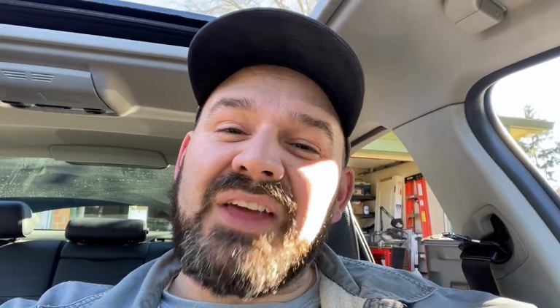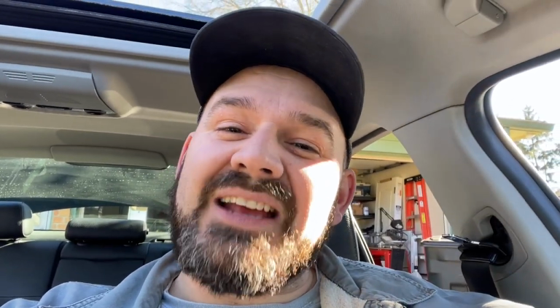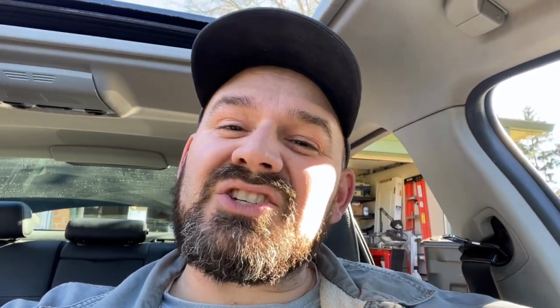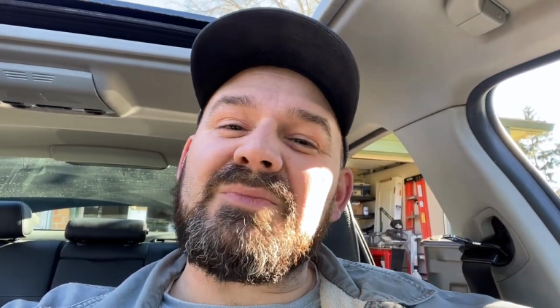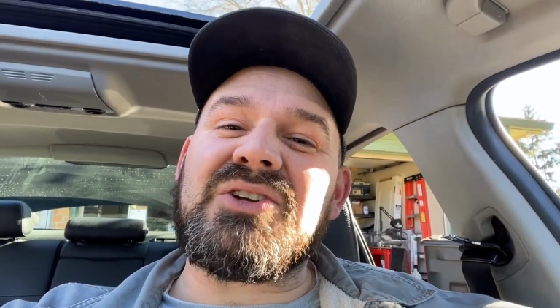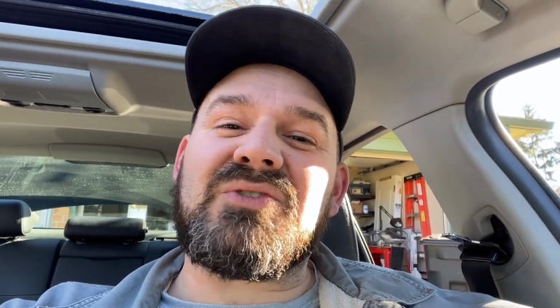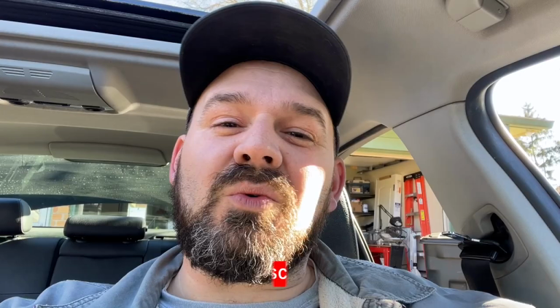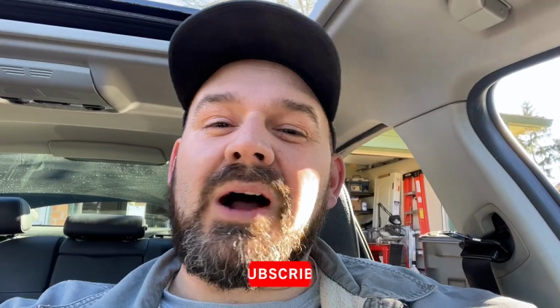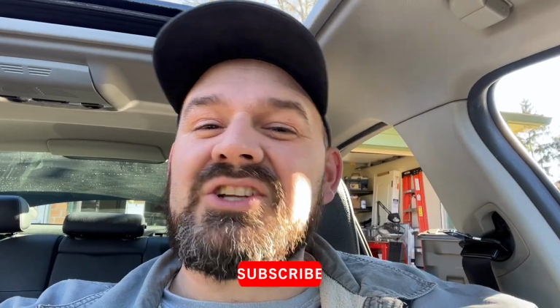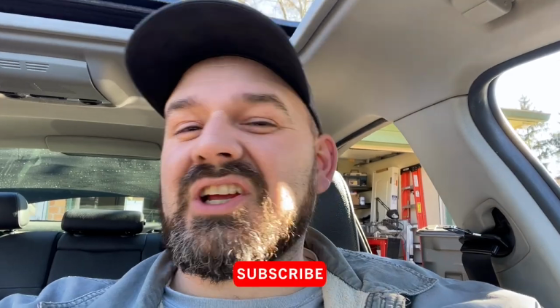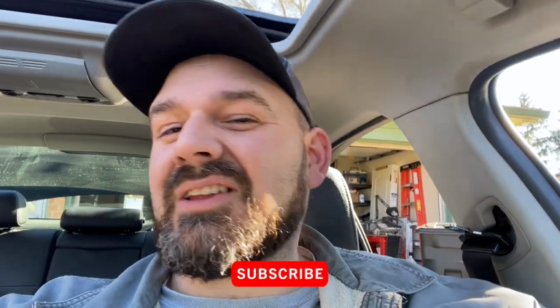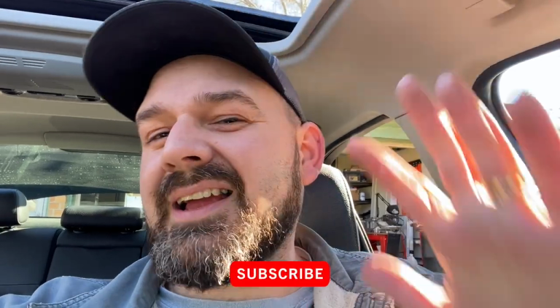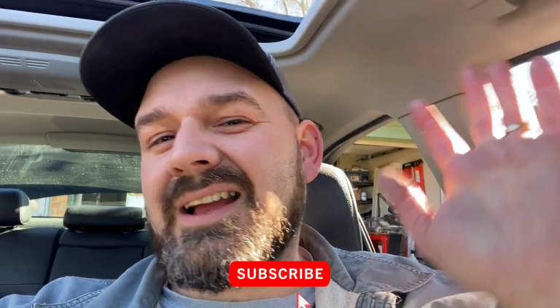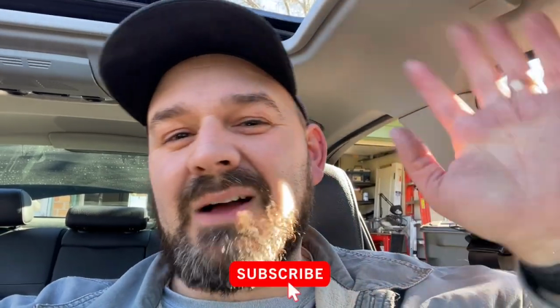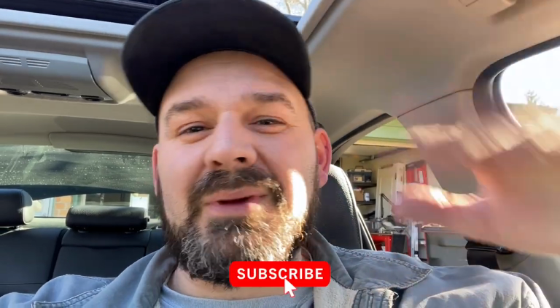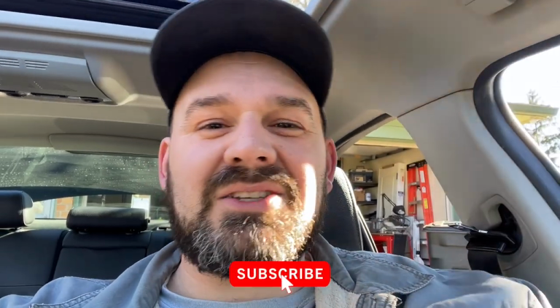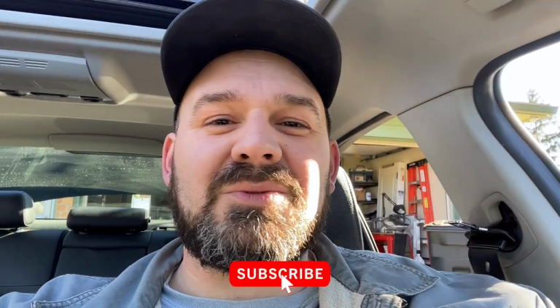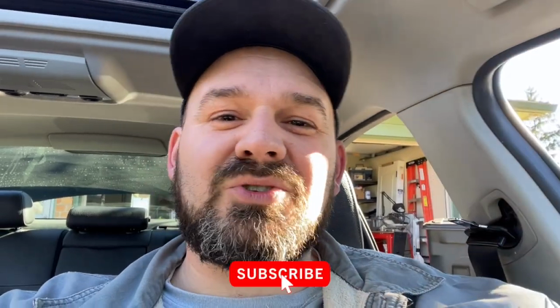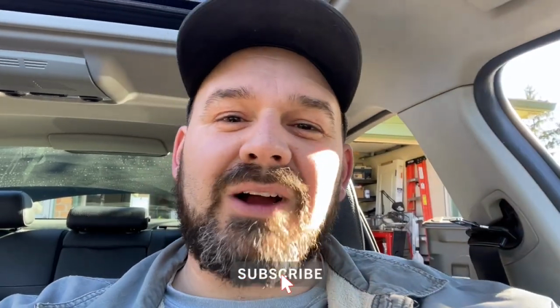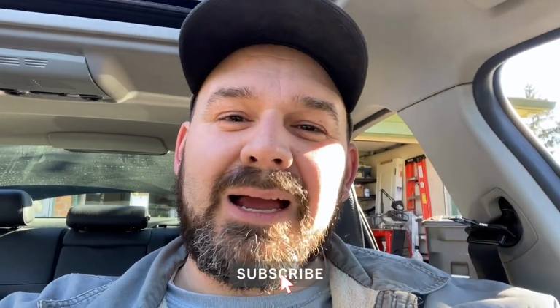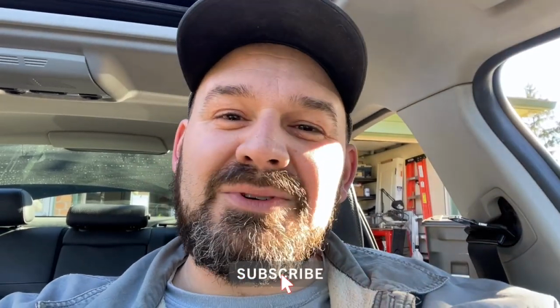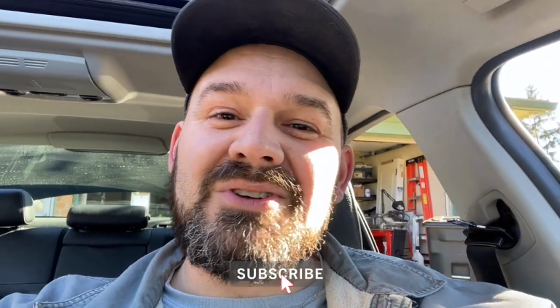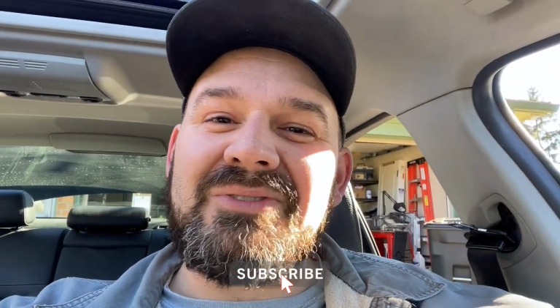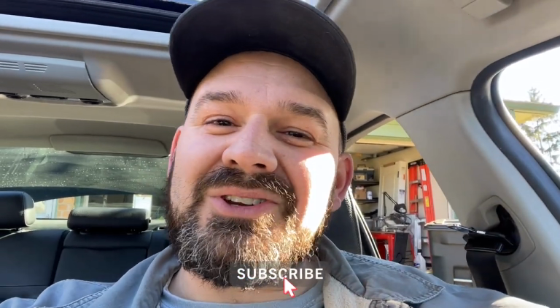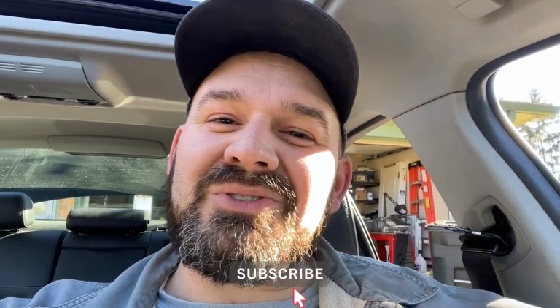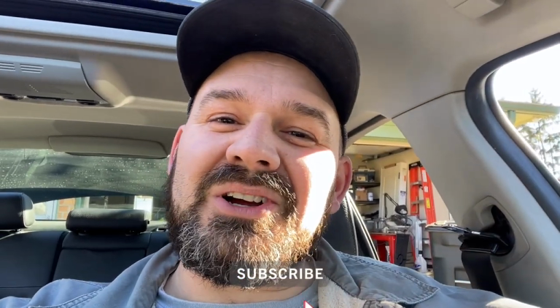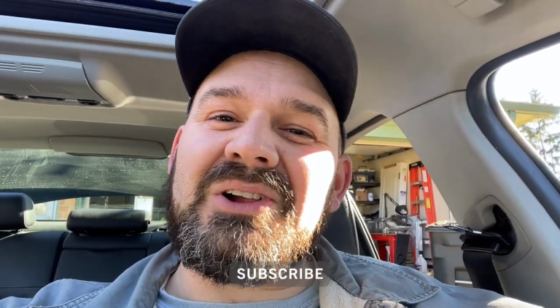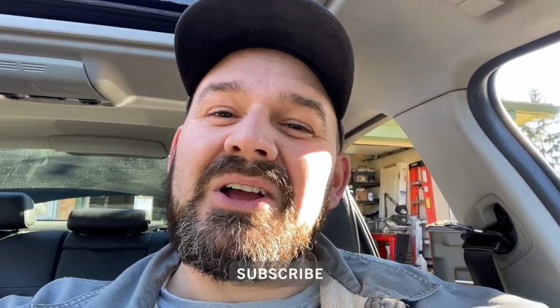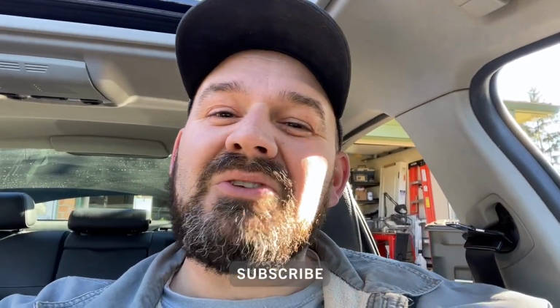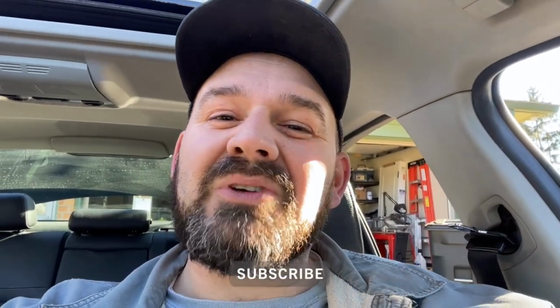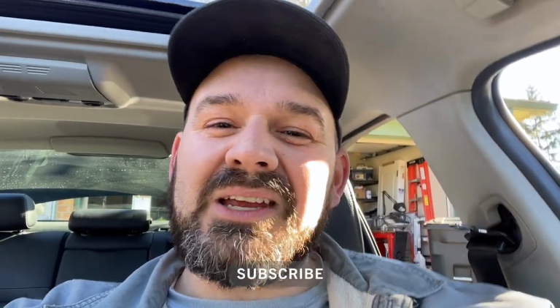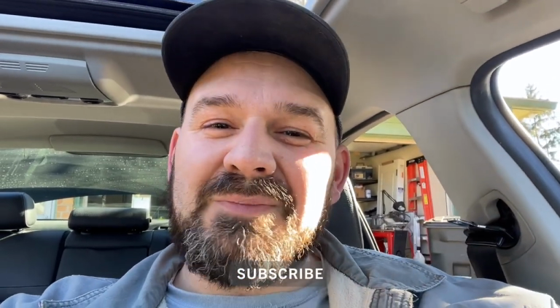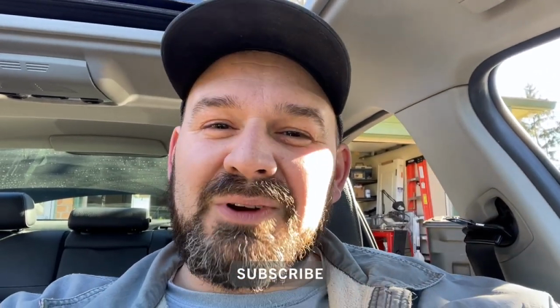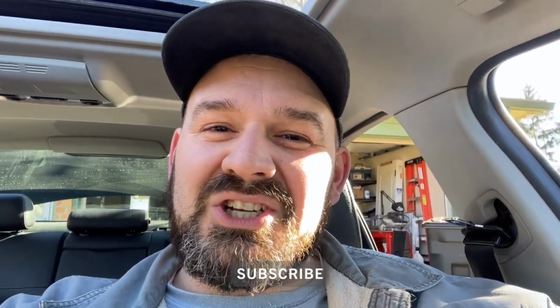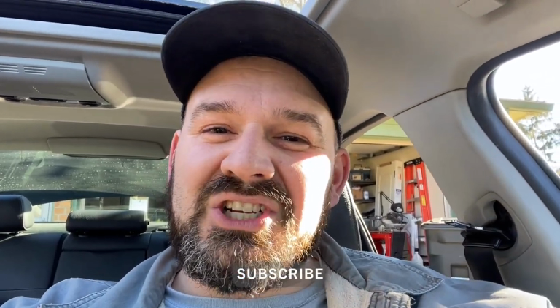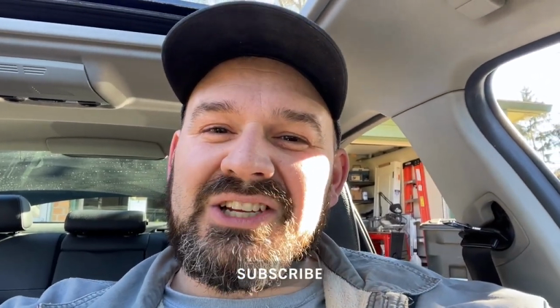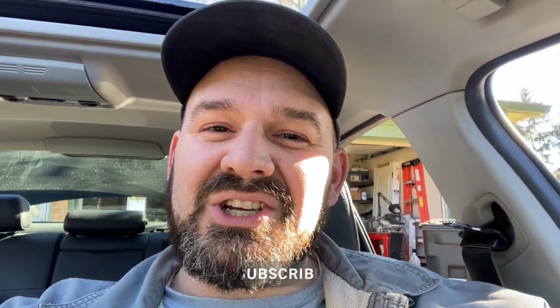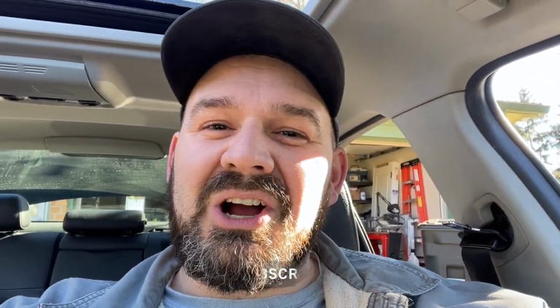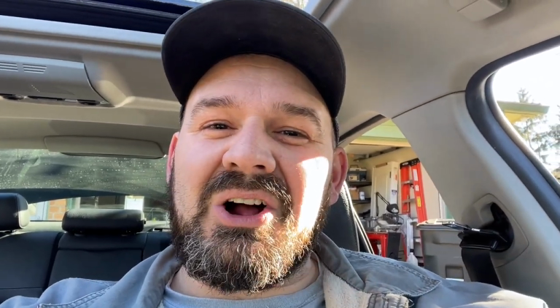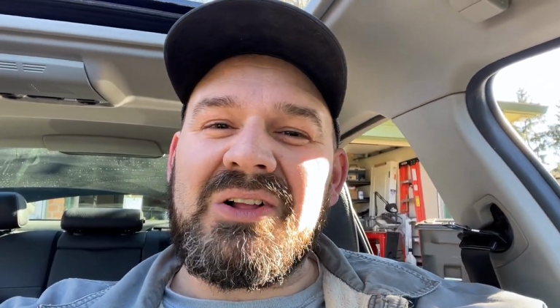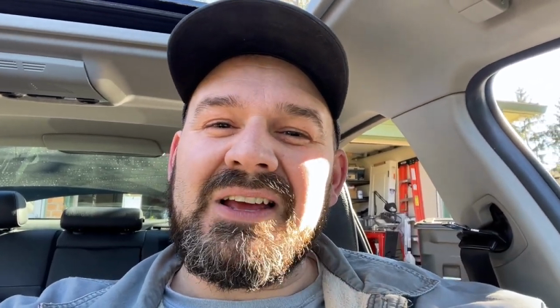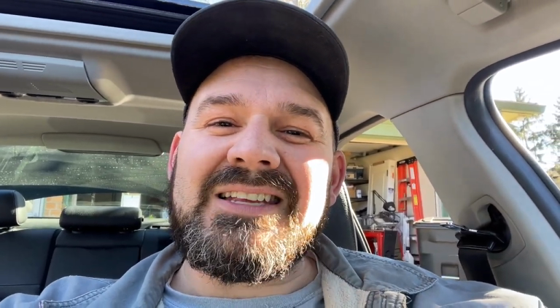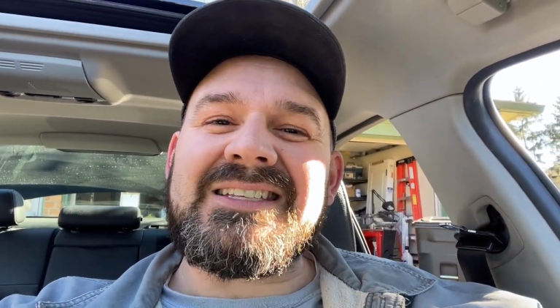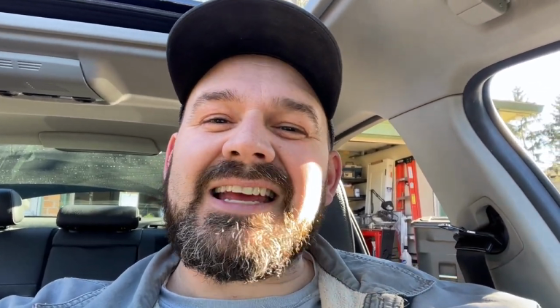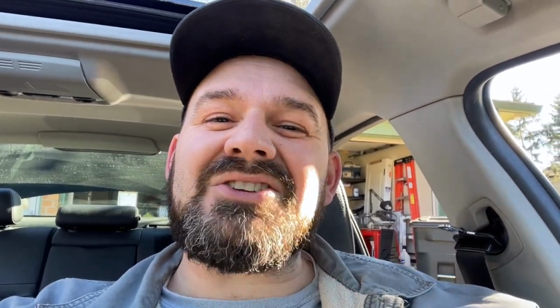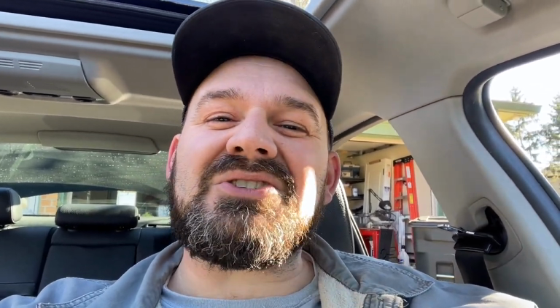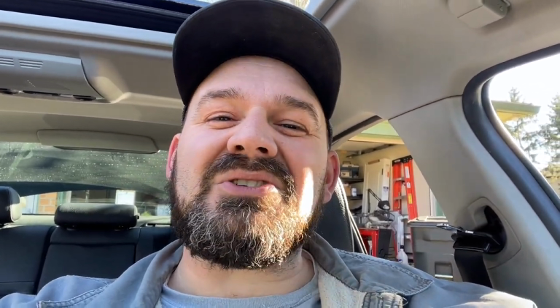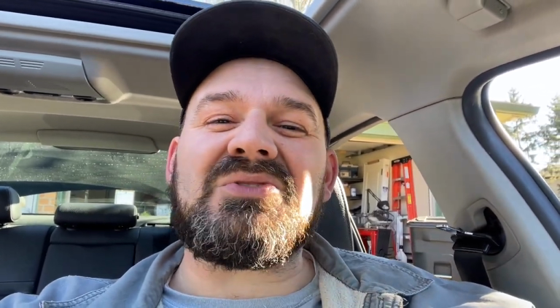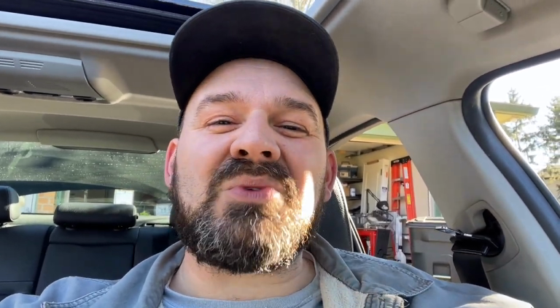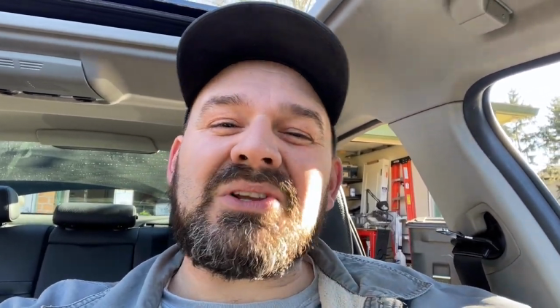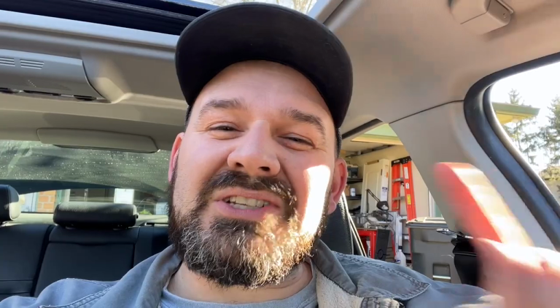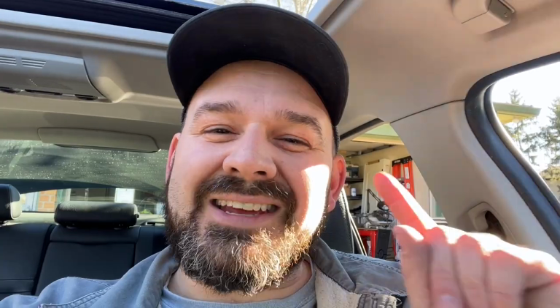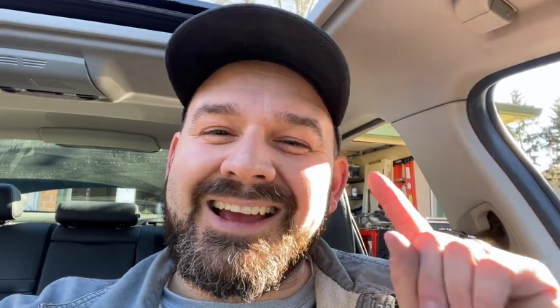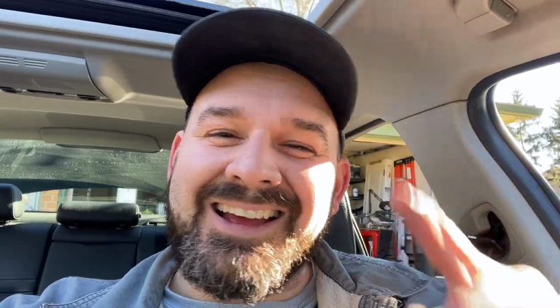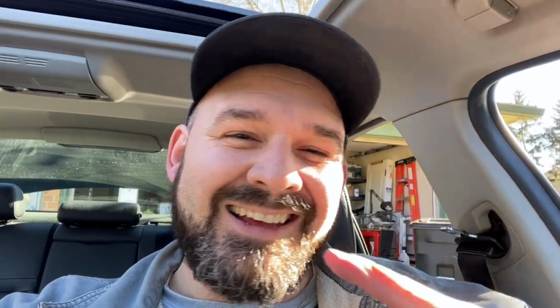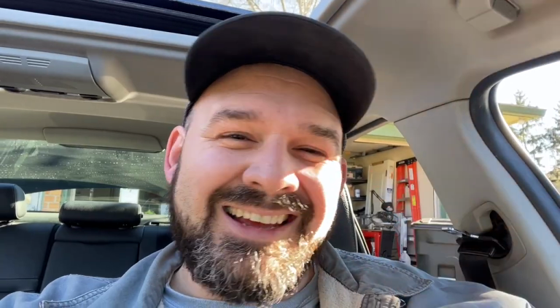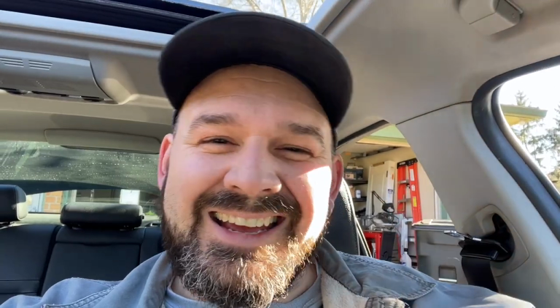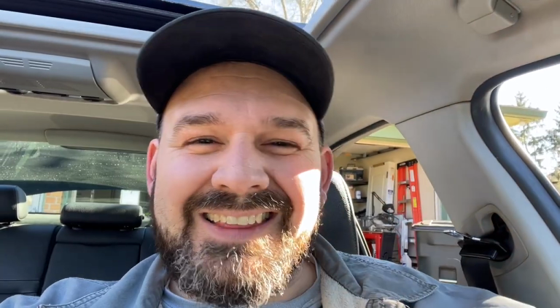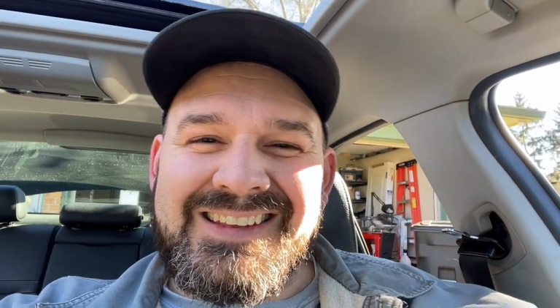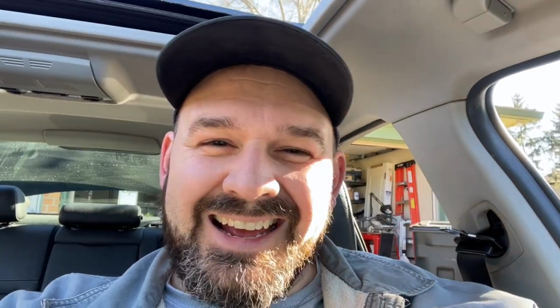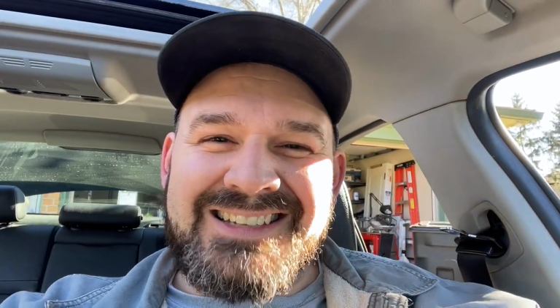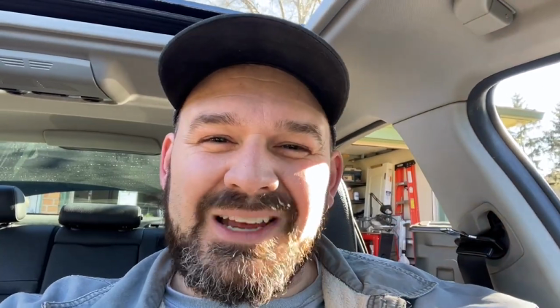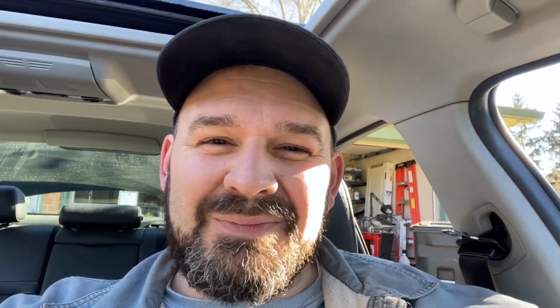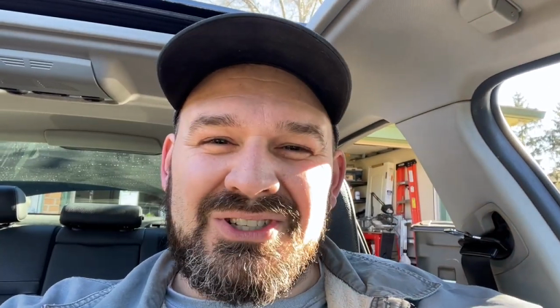Thanks so much for watching. Like, comment, subscribe - you know the drill. Really appreciate you all. Stay tuned, we'll see you in the next episode.